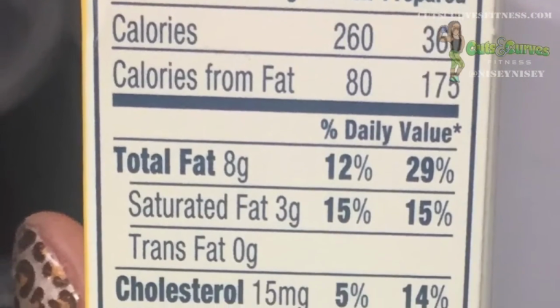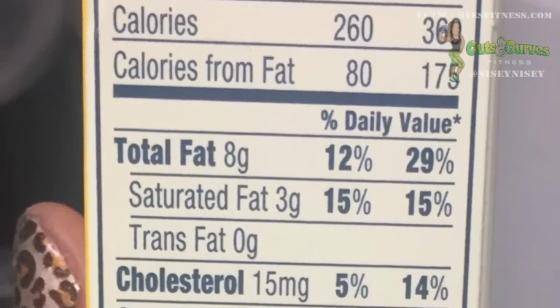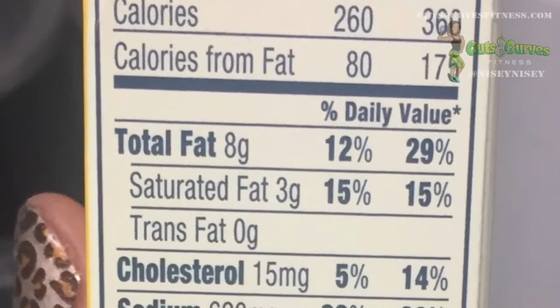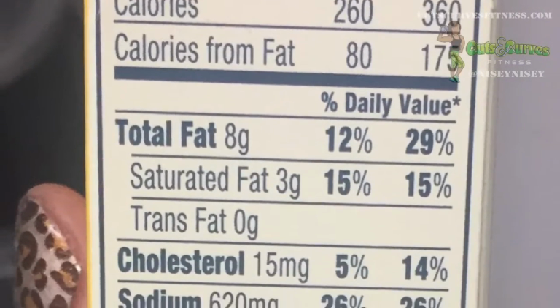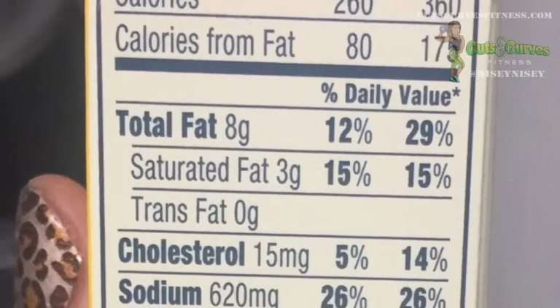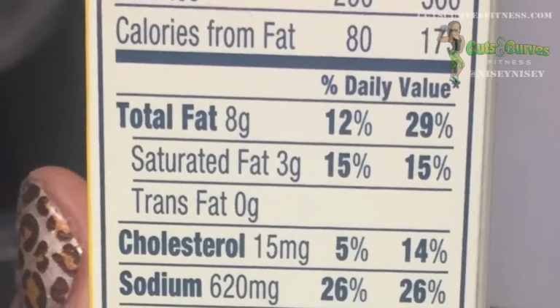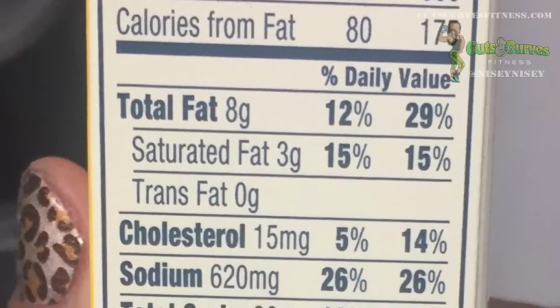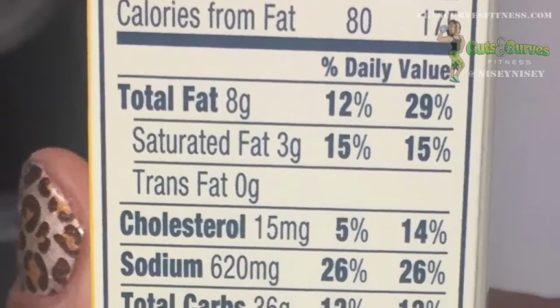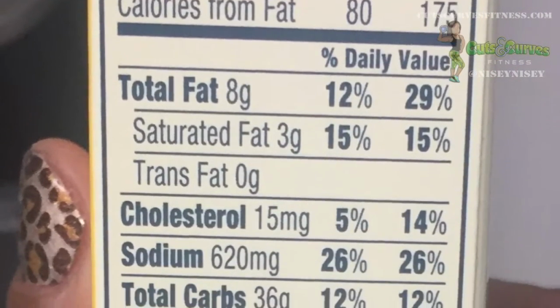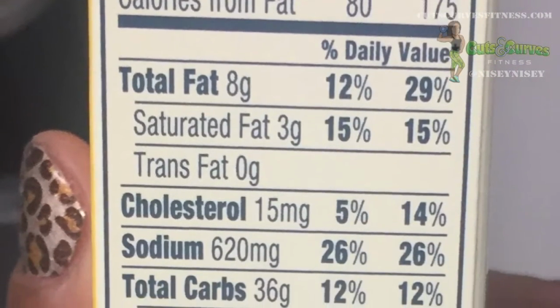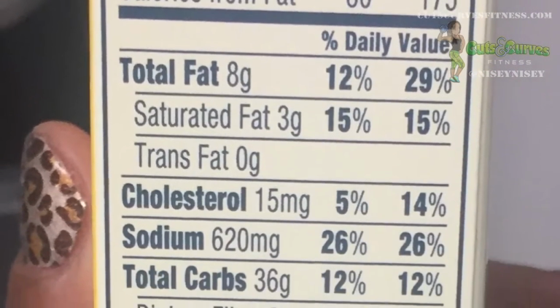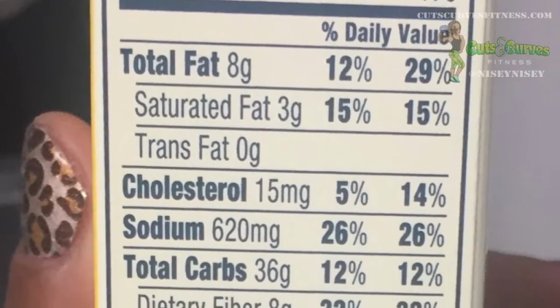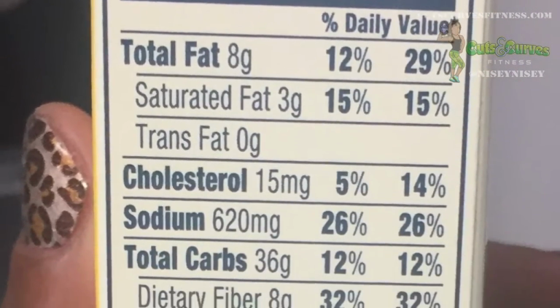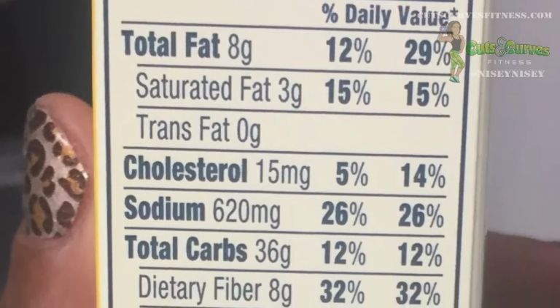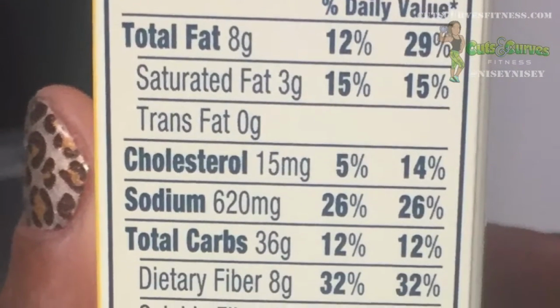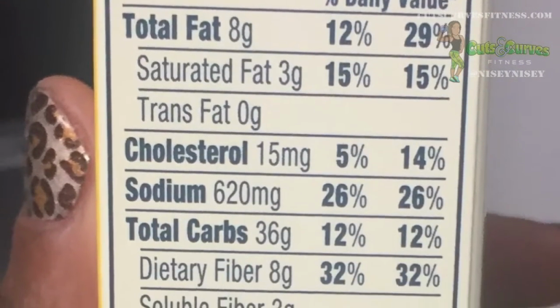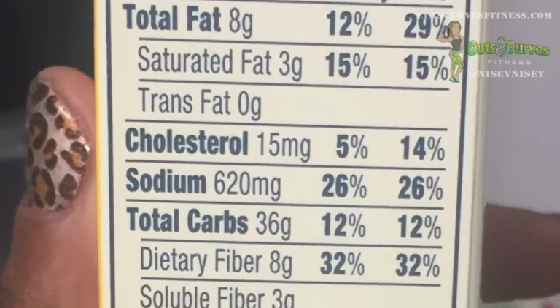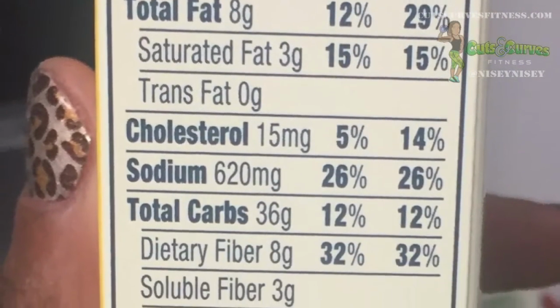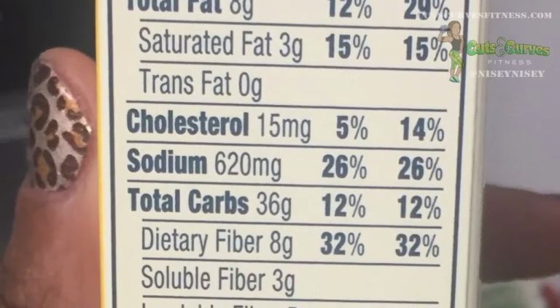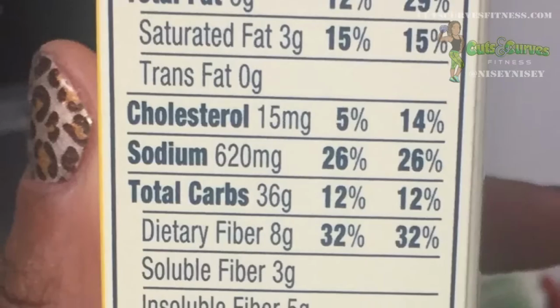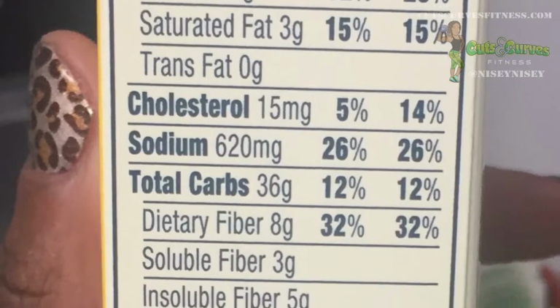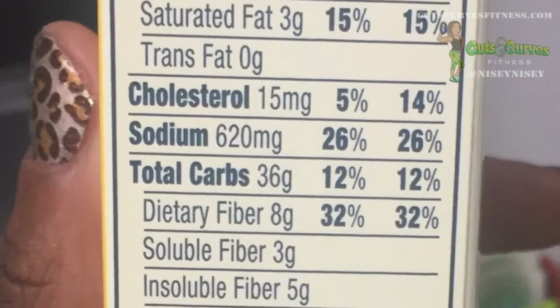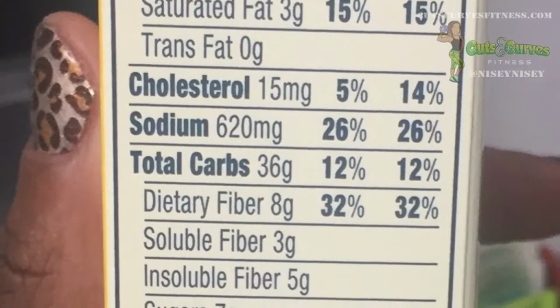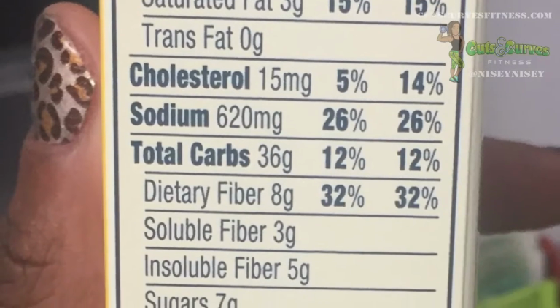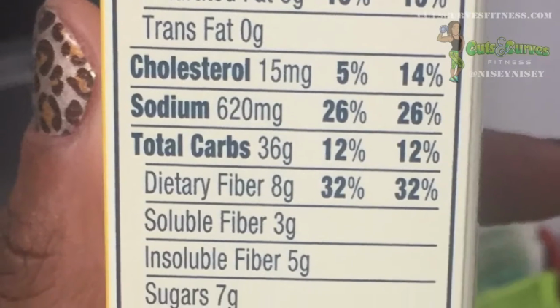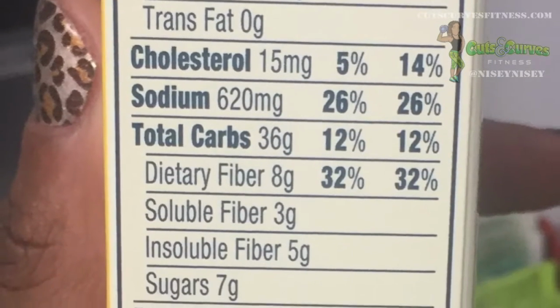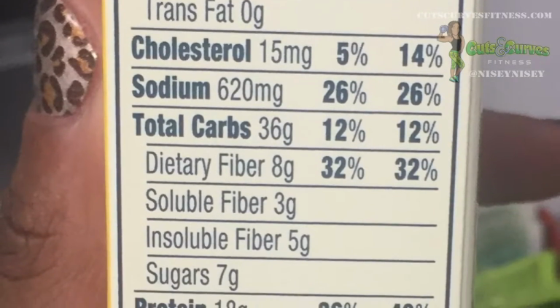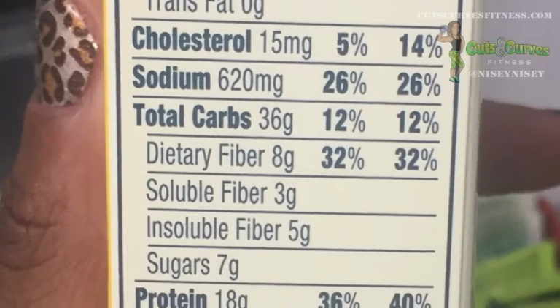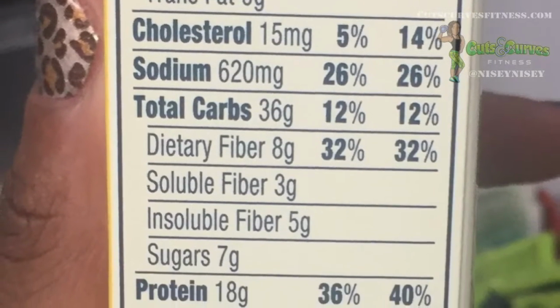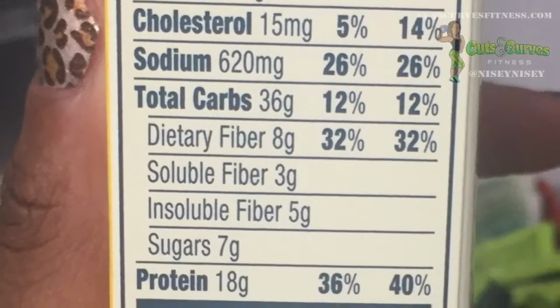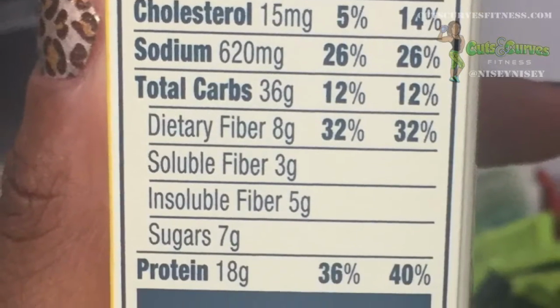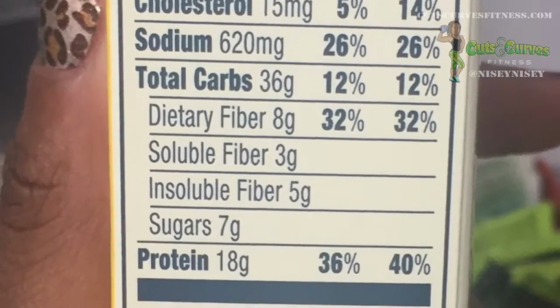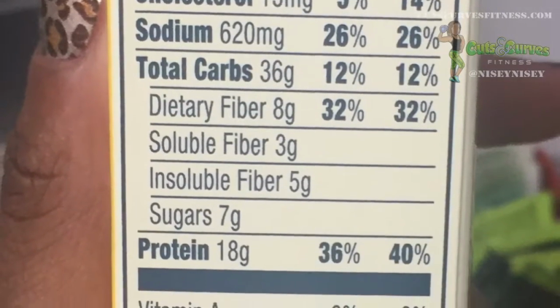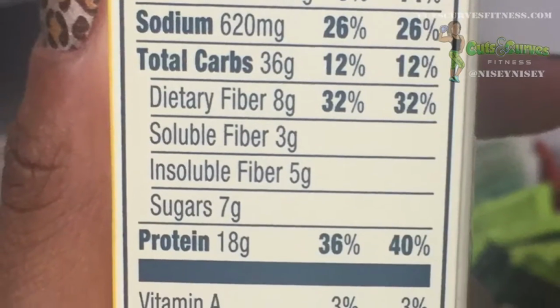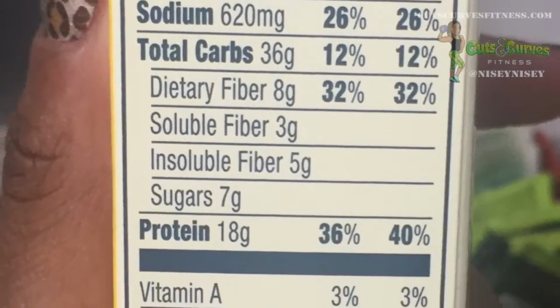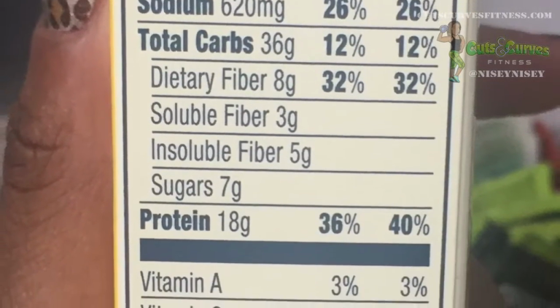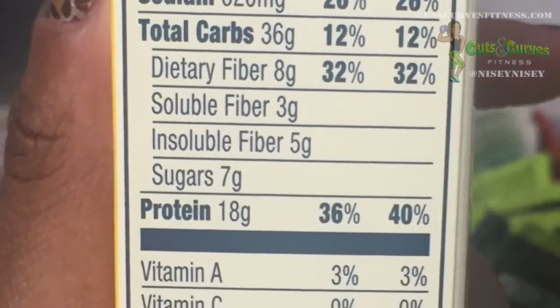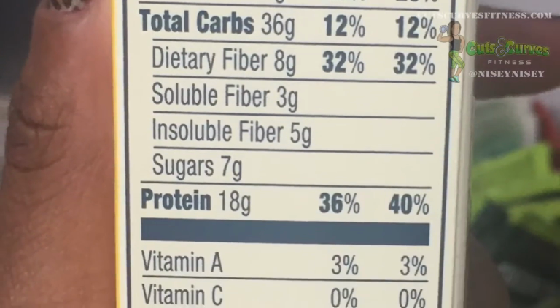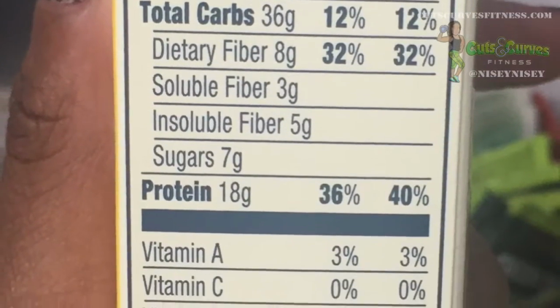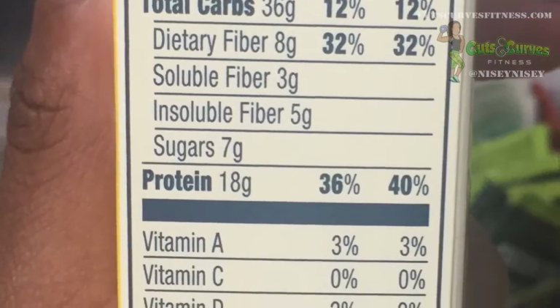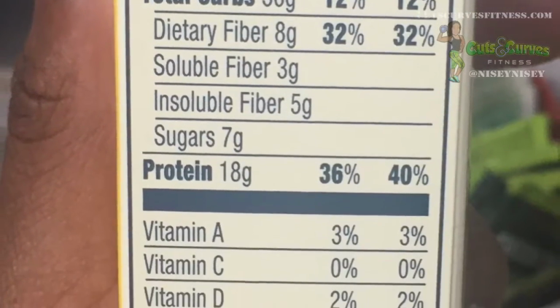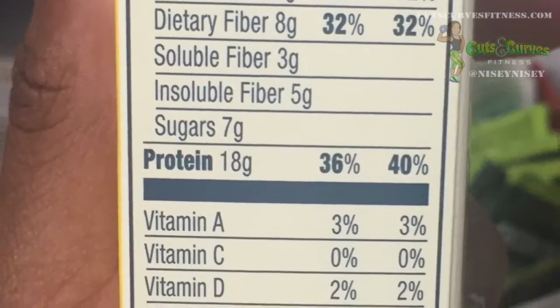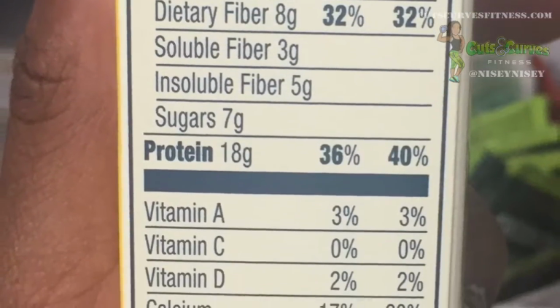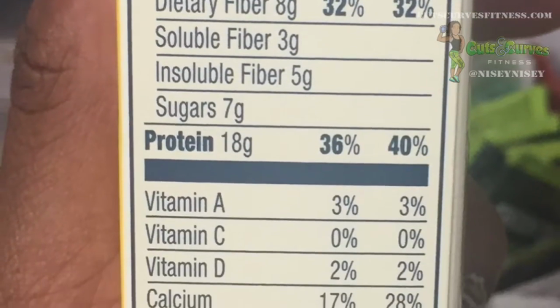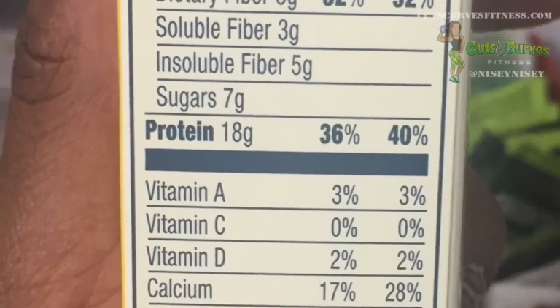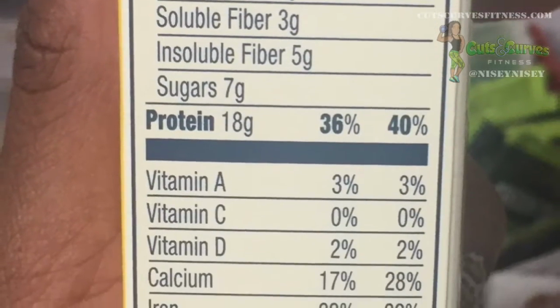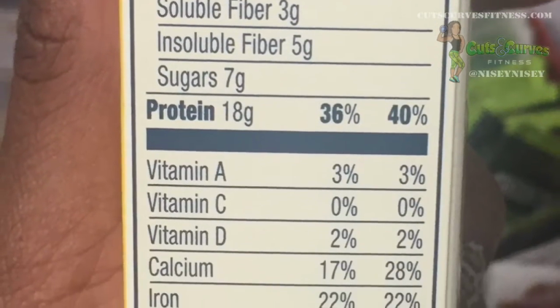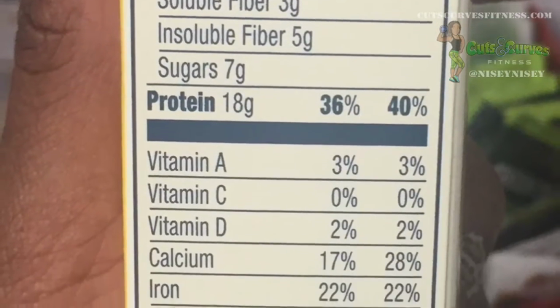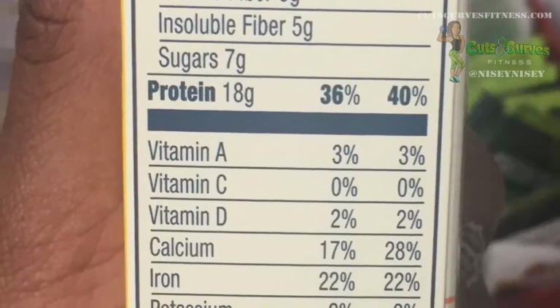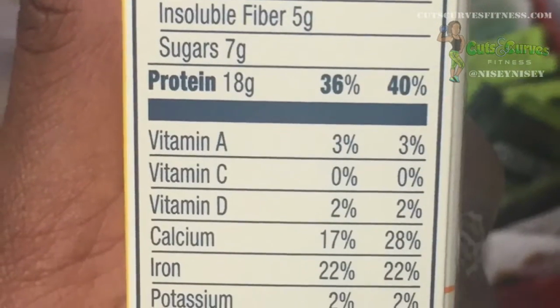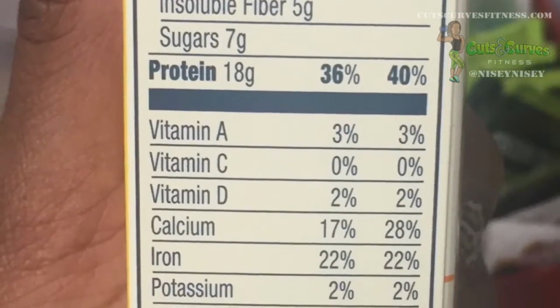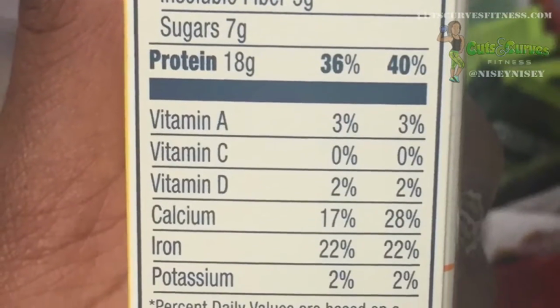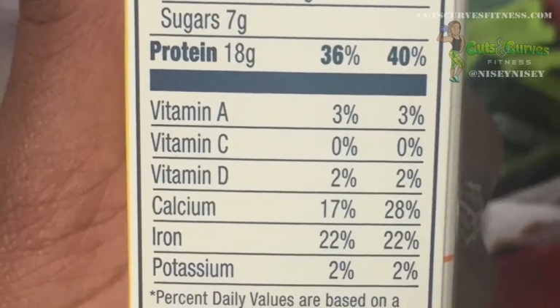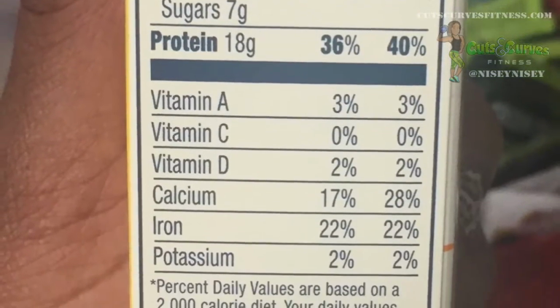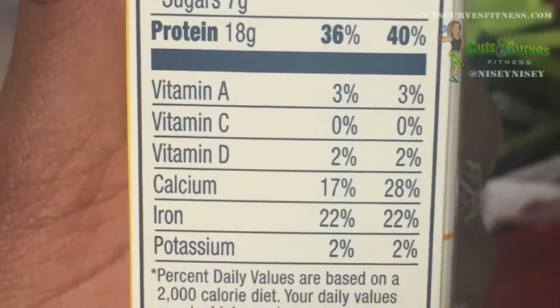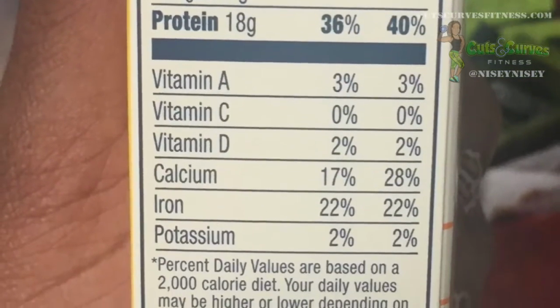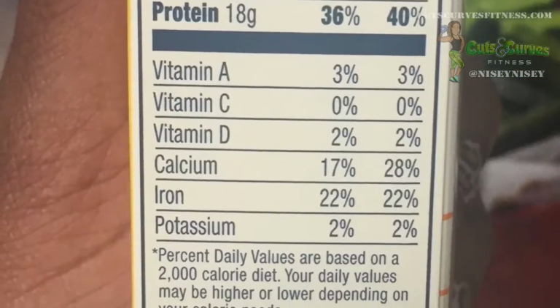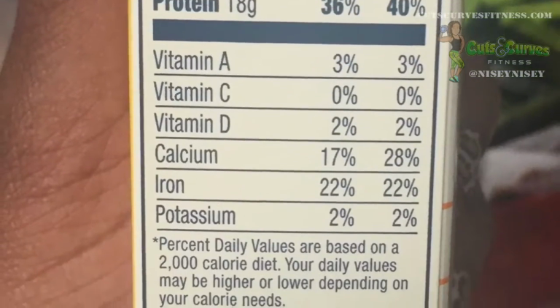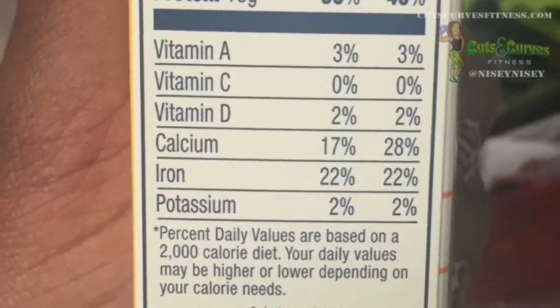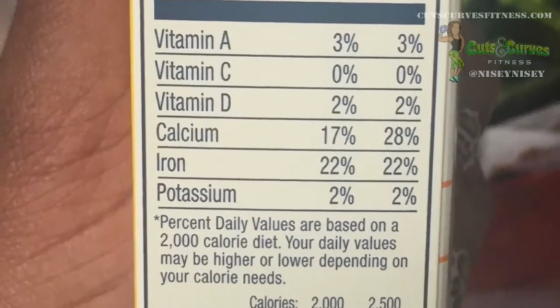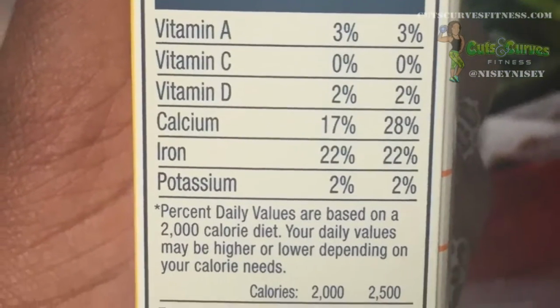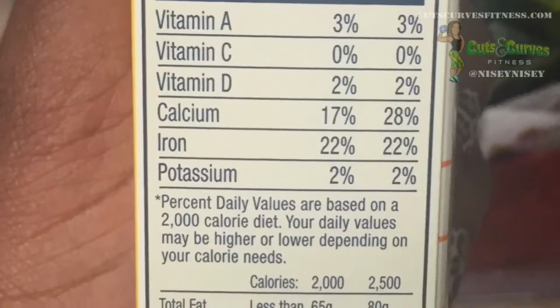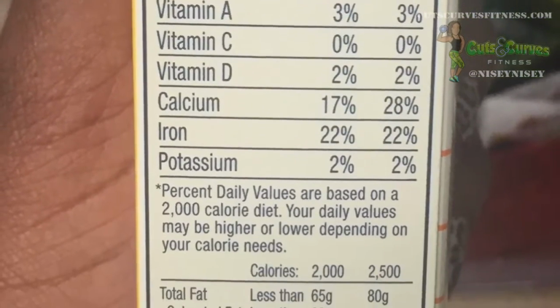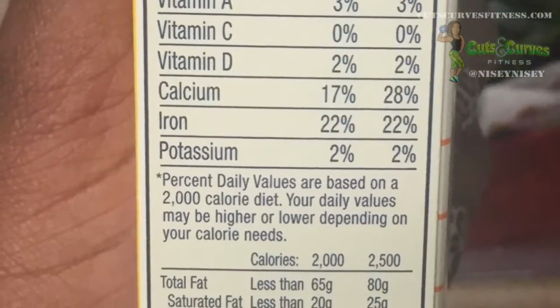Each serving has 8 grams of fat, 8 grams of fiber, 18 grams of protein, and 36 grams of carbs.